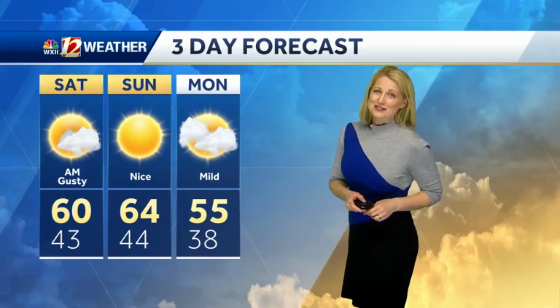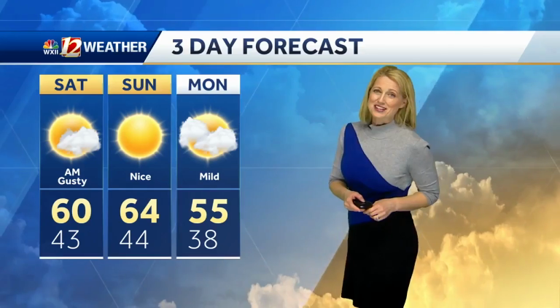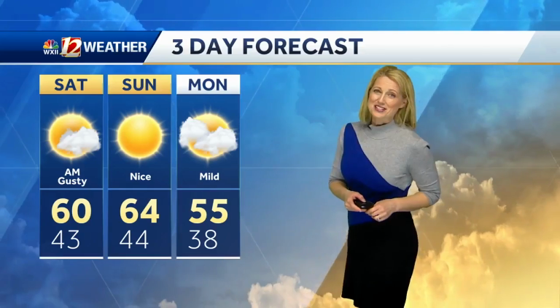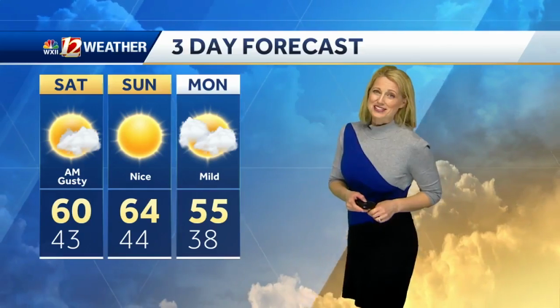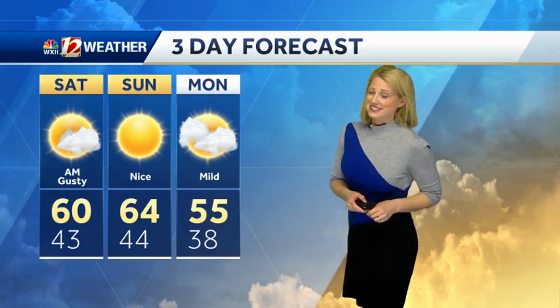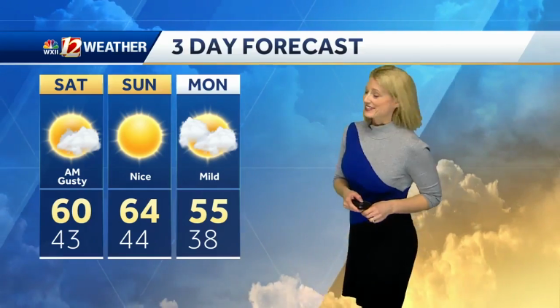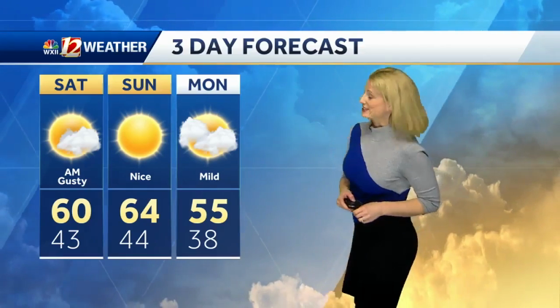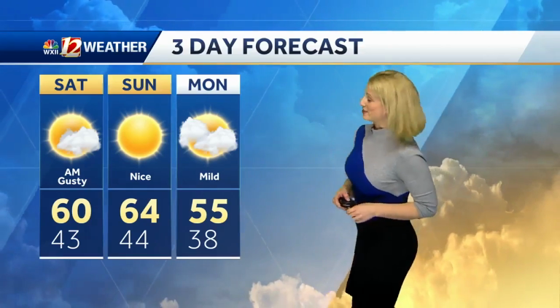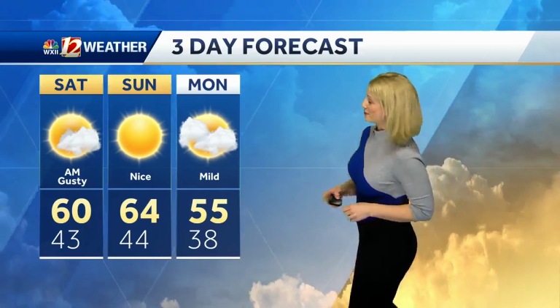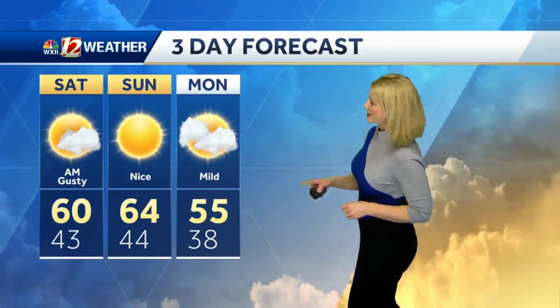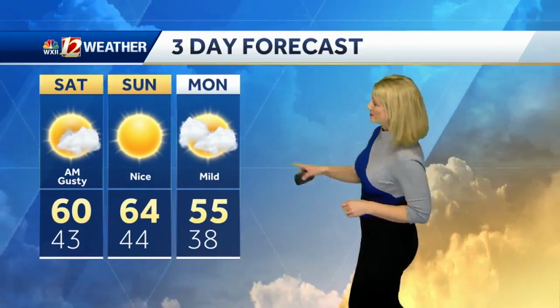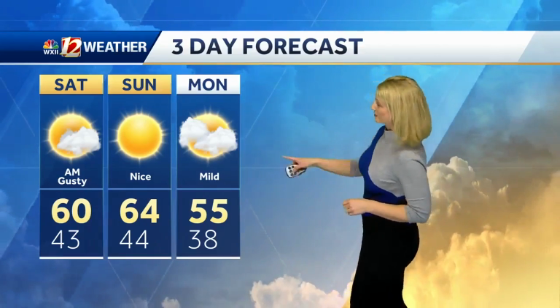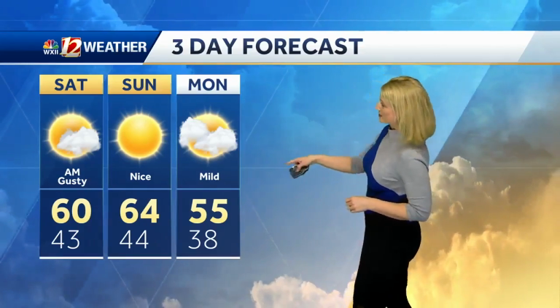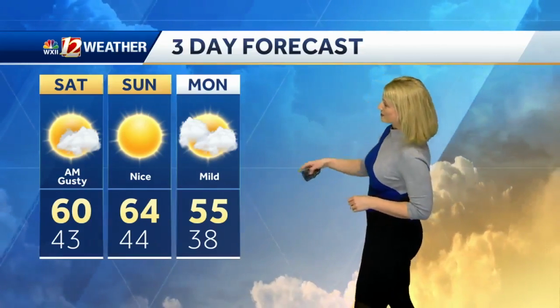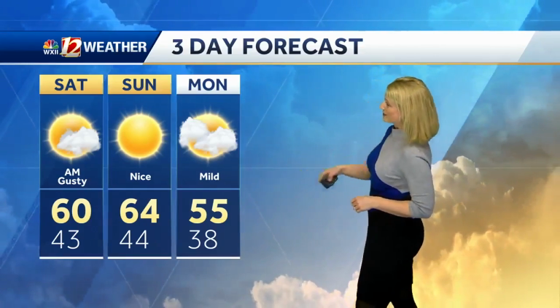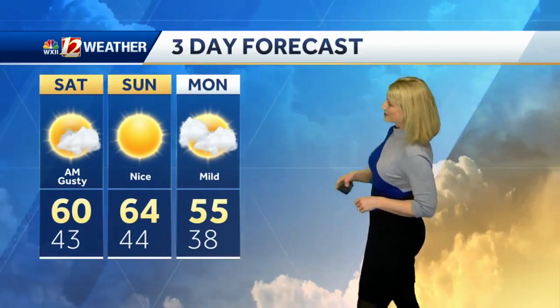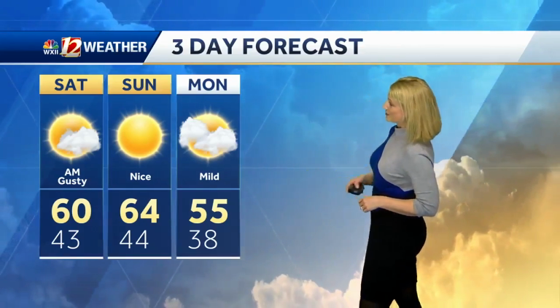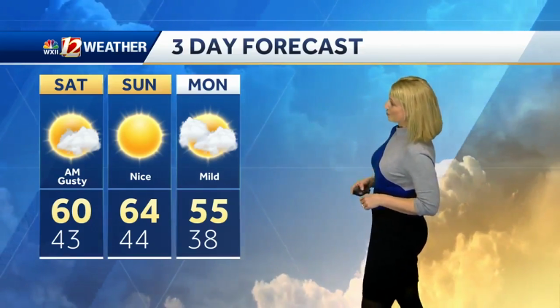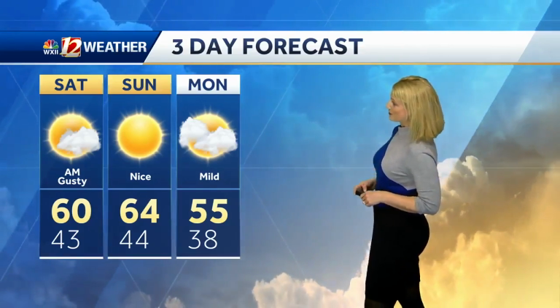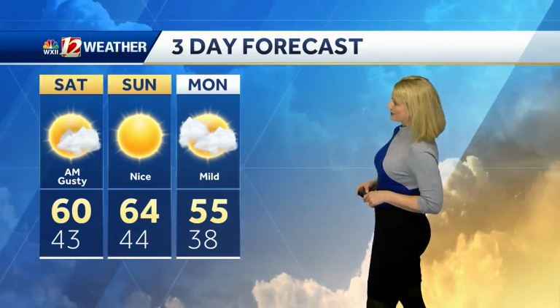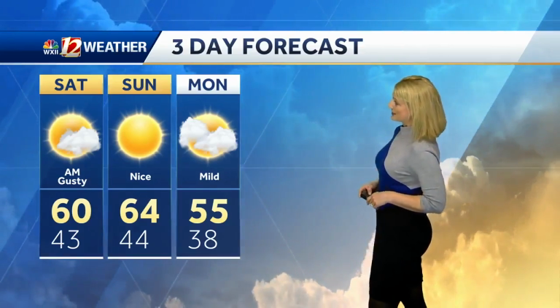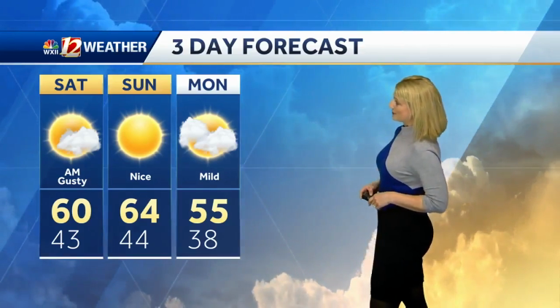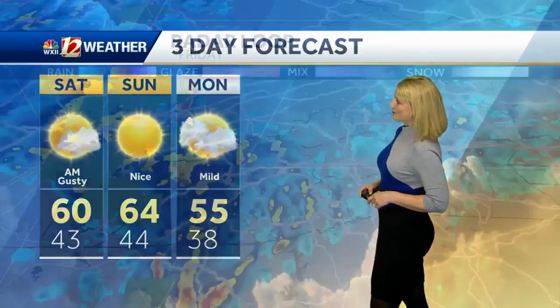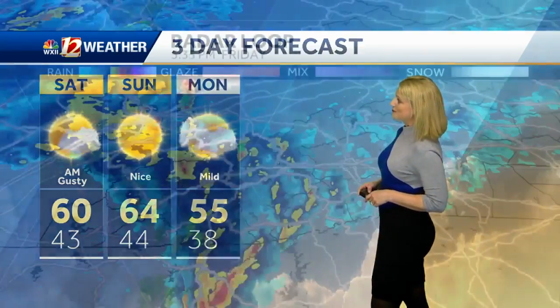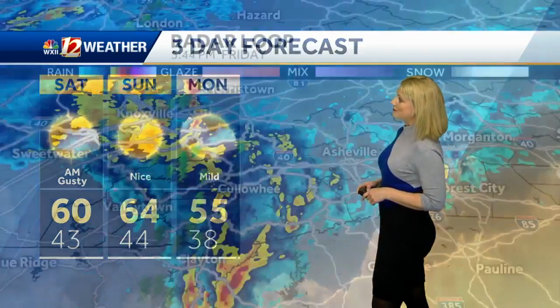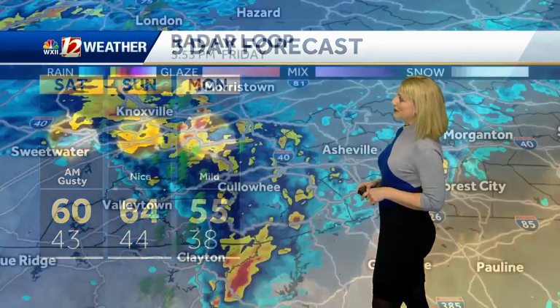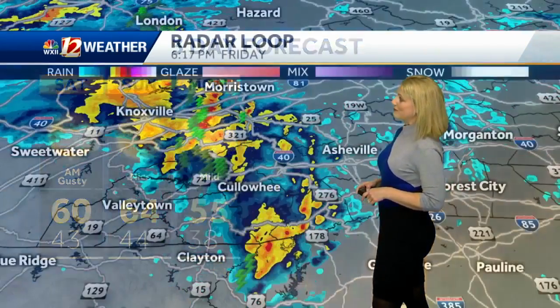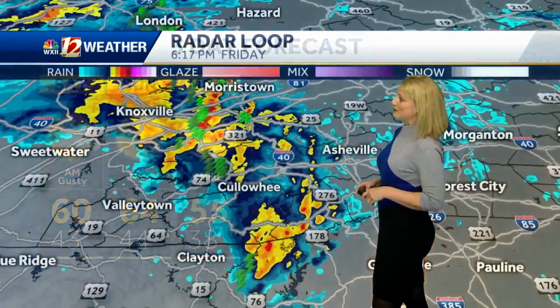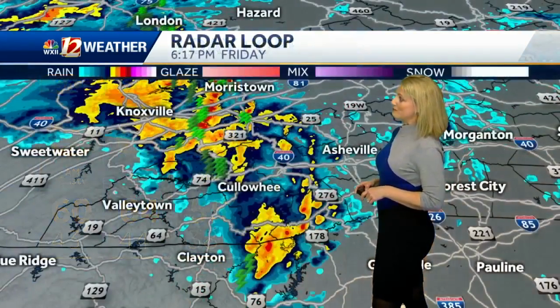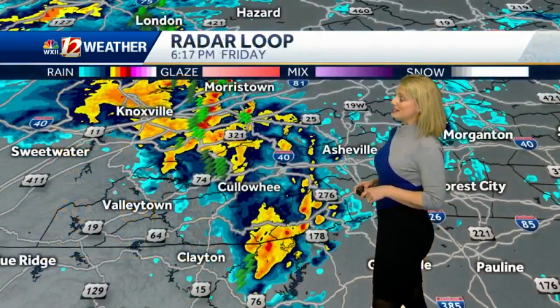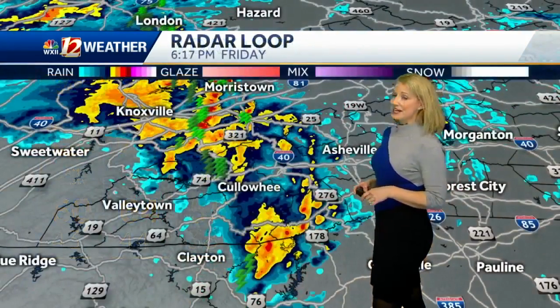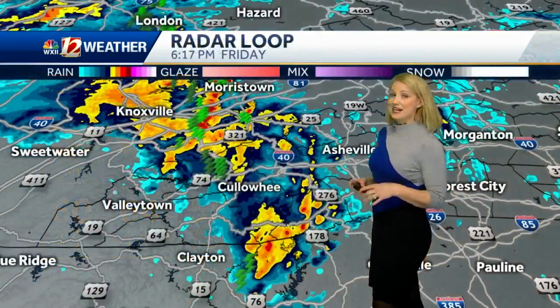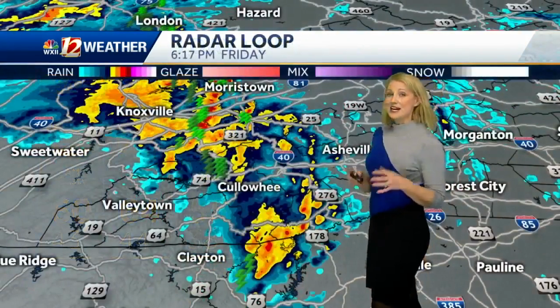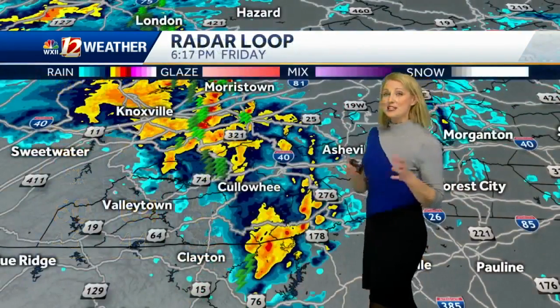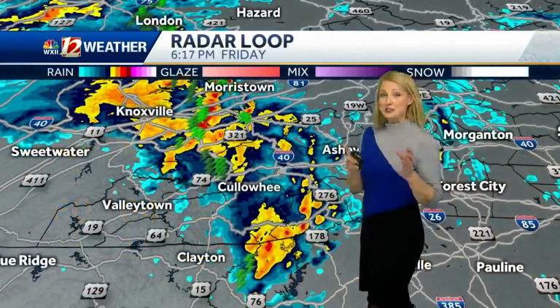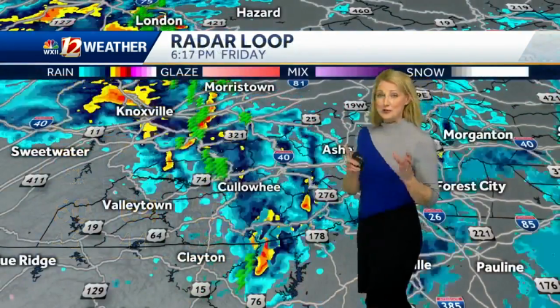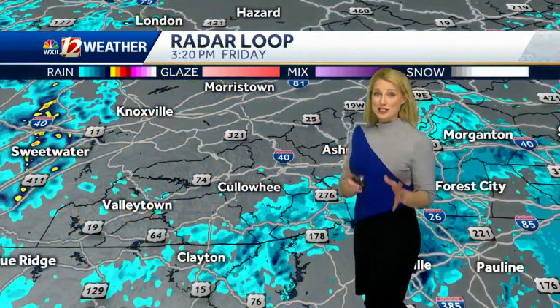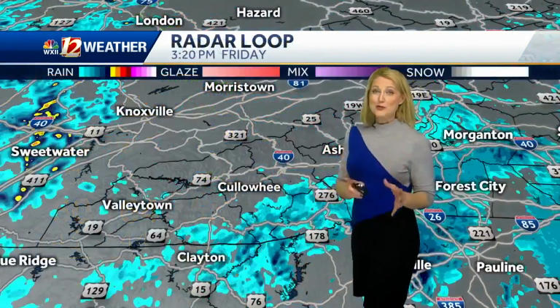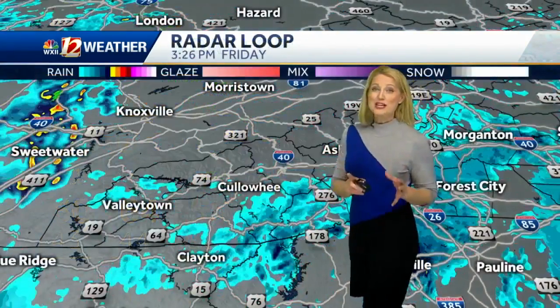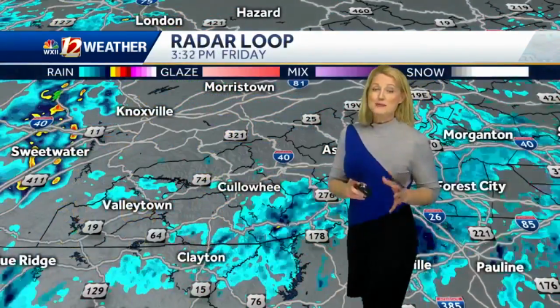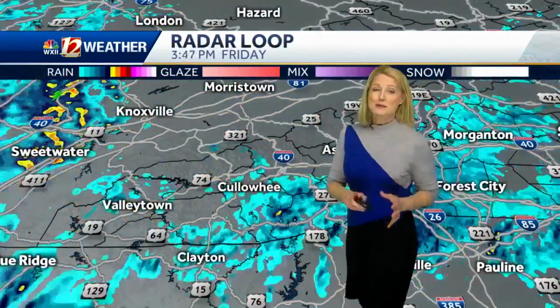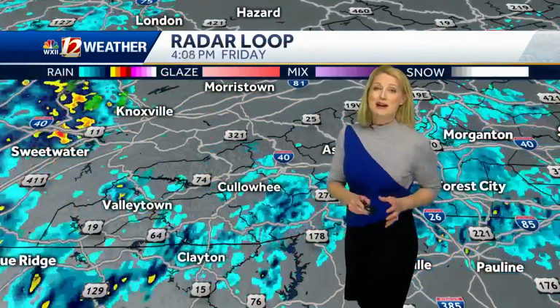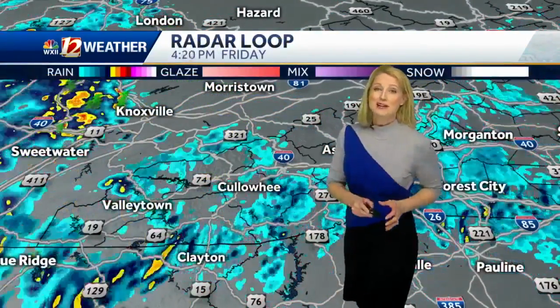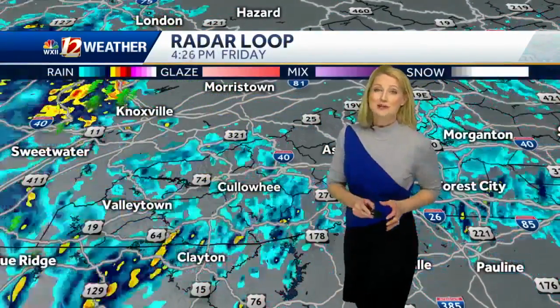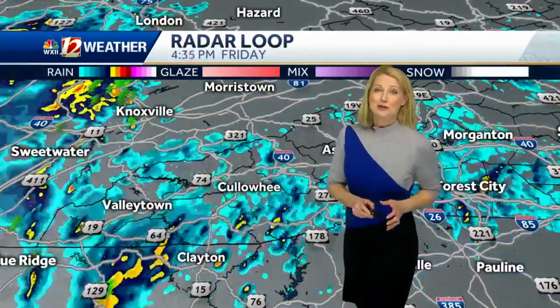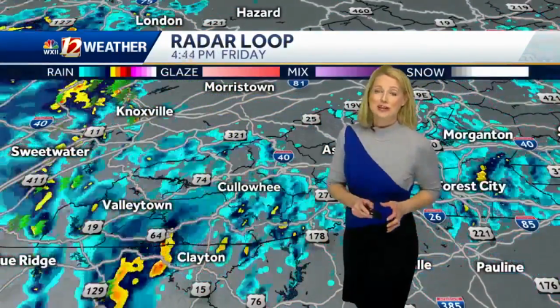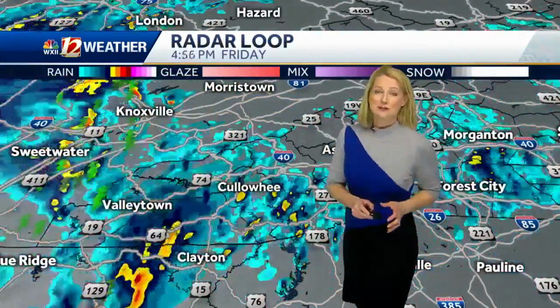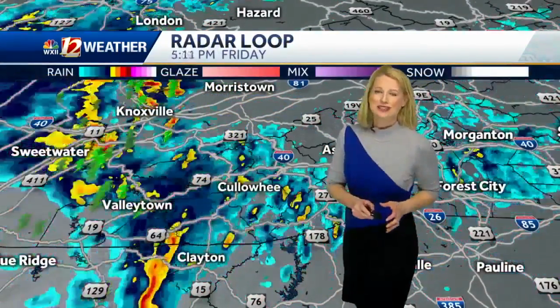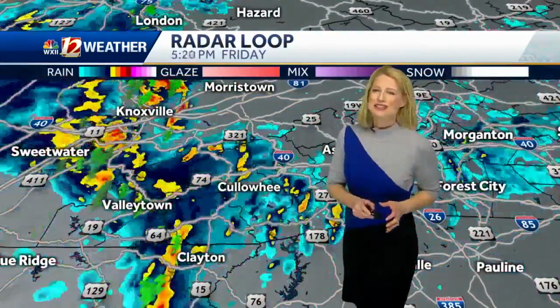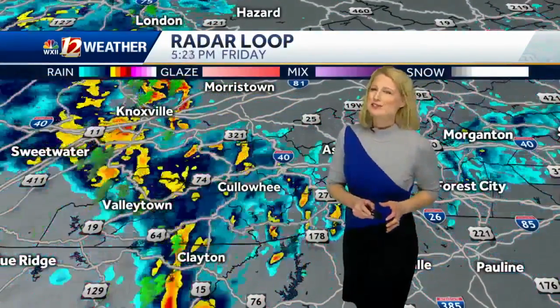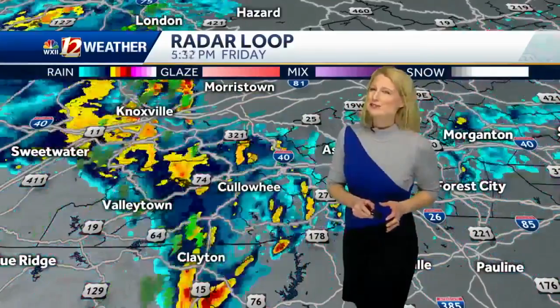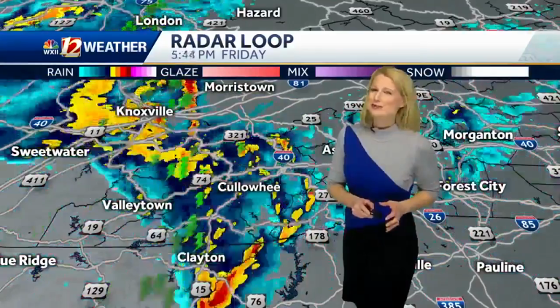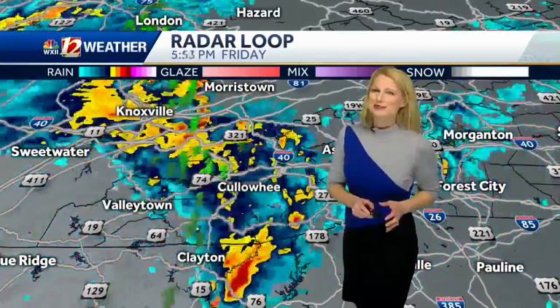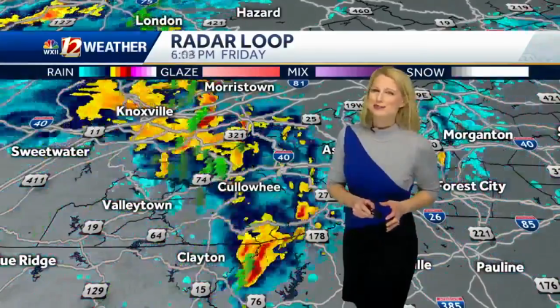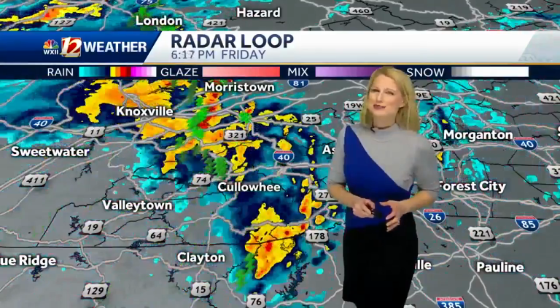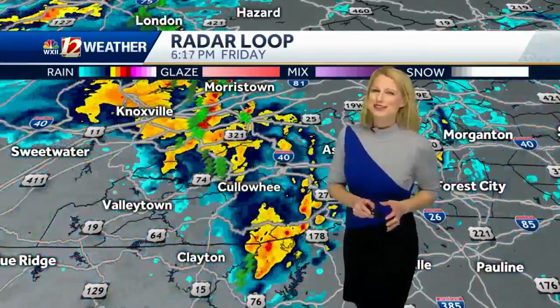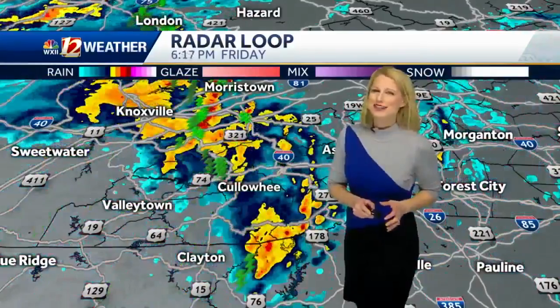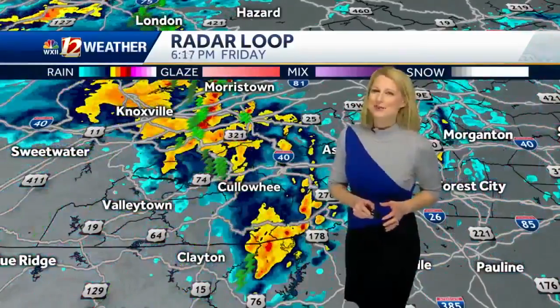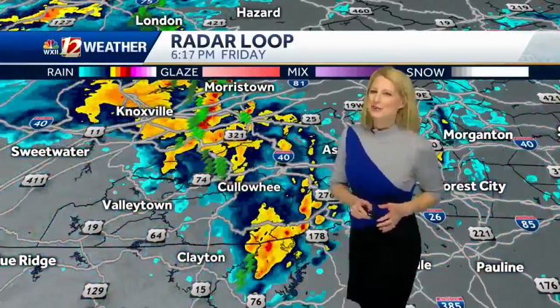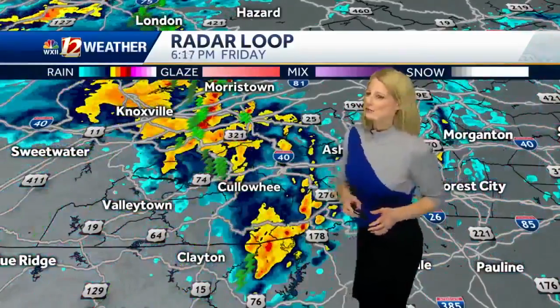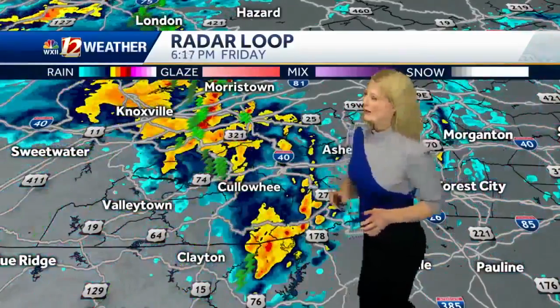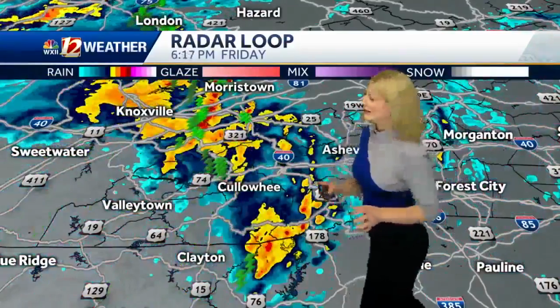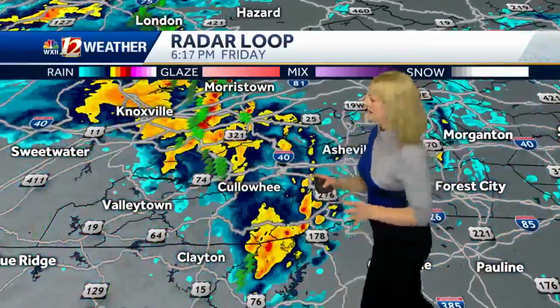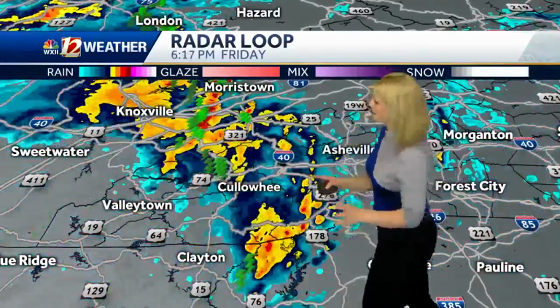We've got you at 60 degrees. We've got you 64 Sunday, 55 on Monday, so we do keep a mild trend. But here's what it looks like out there right now.